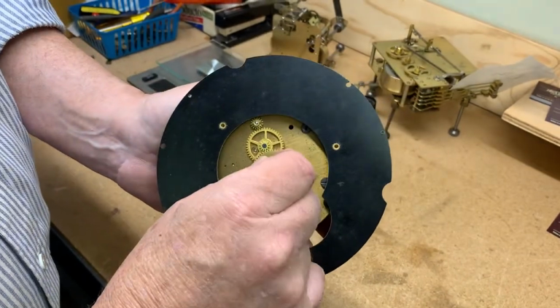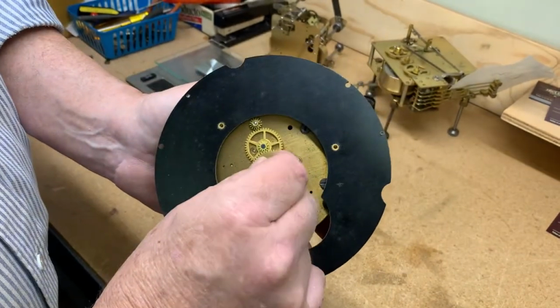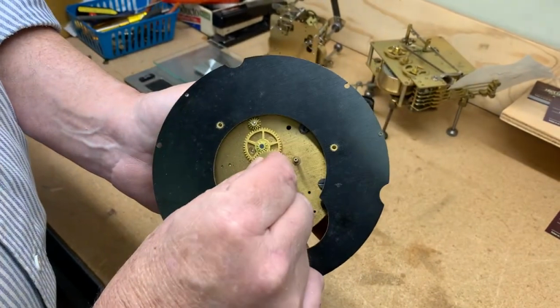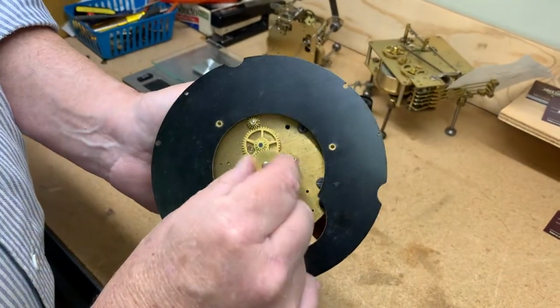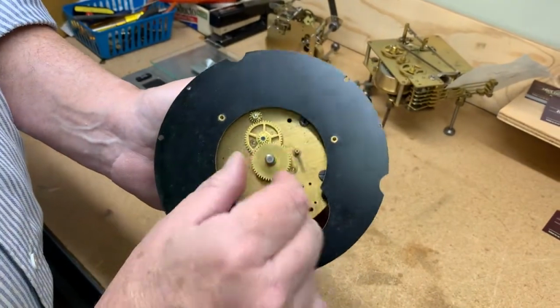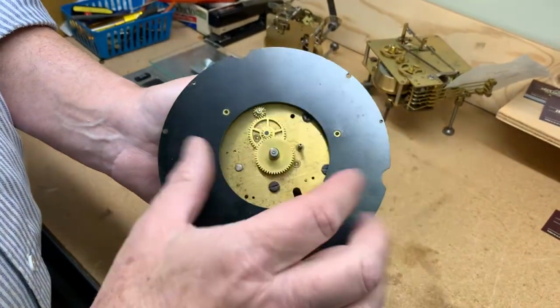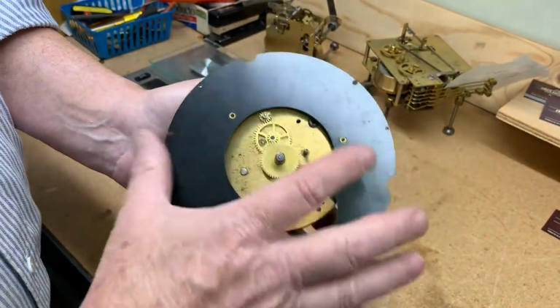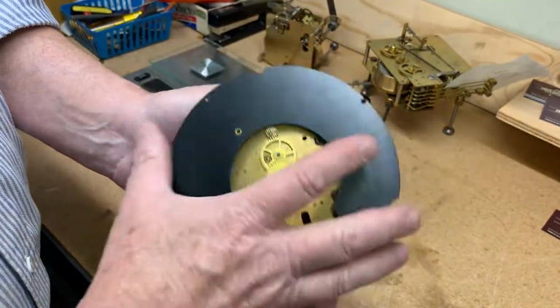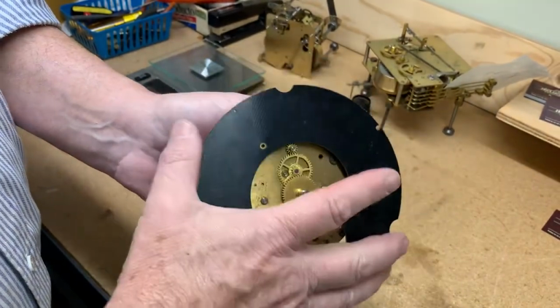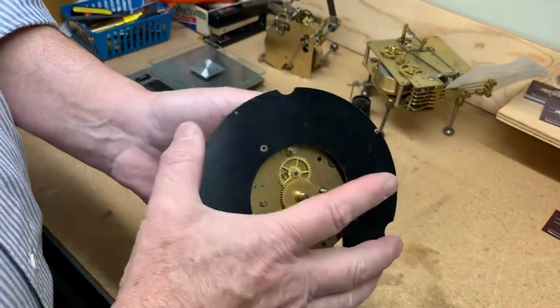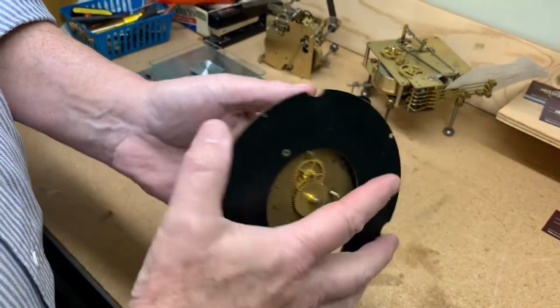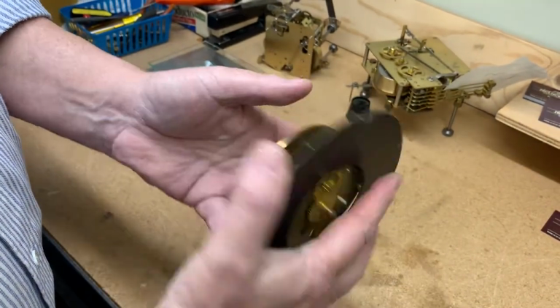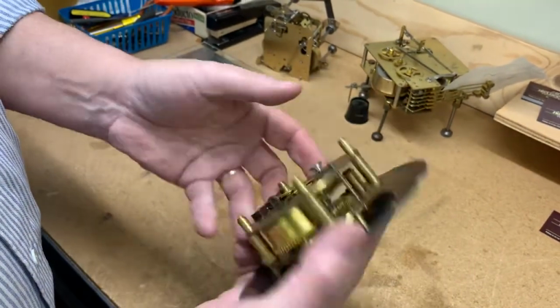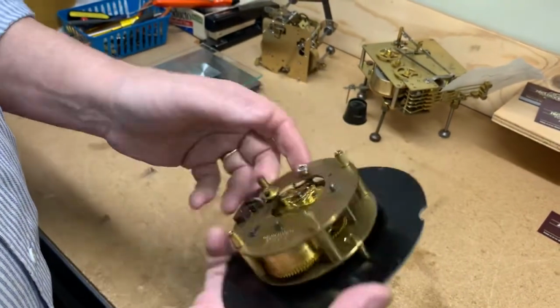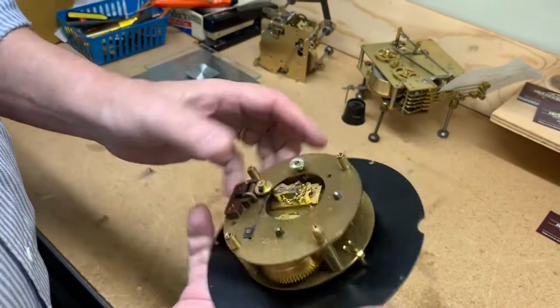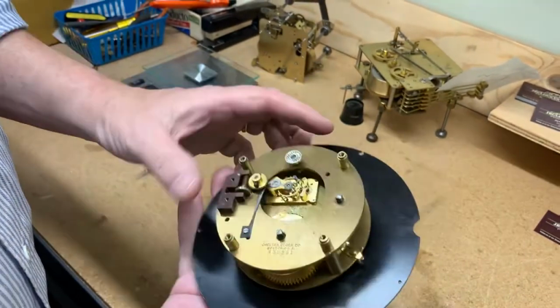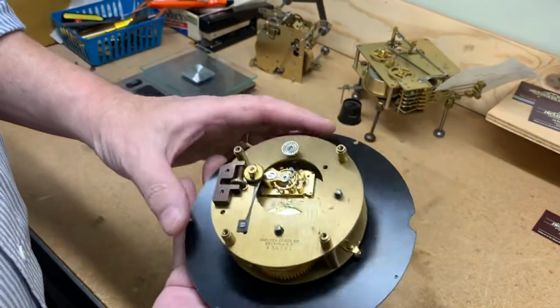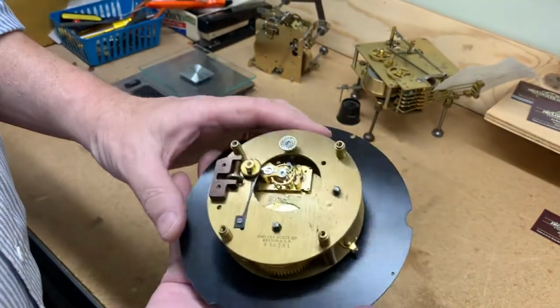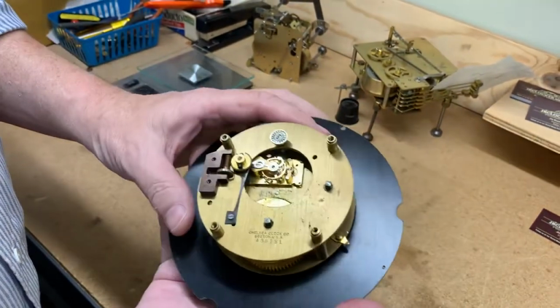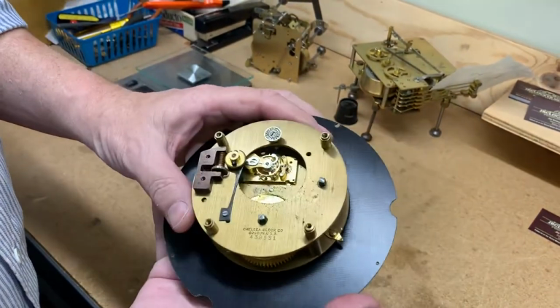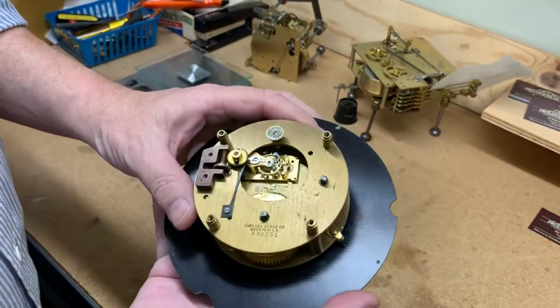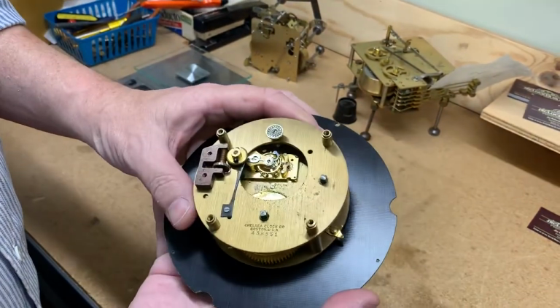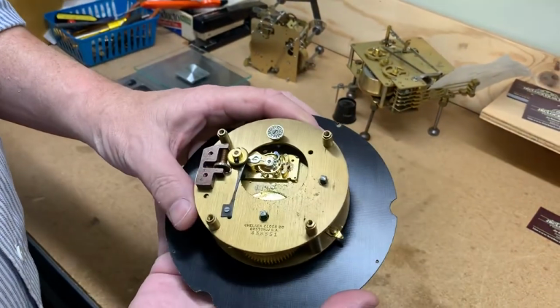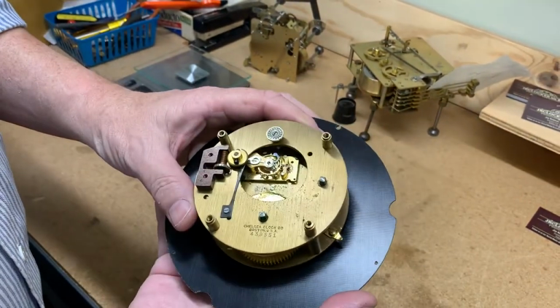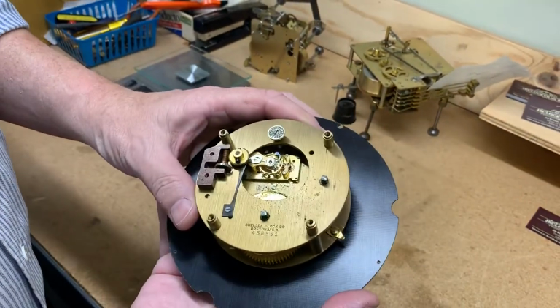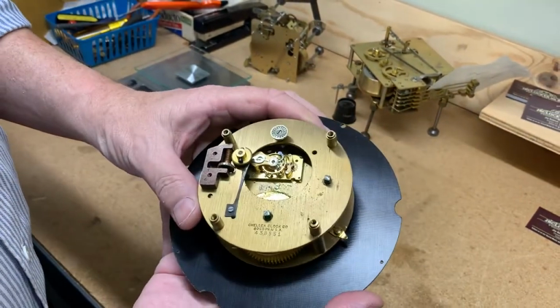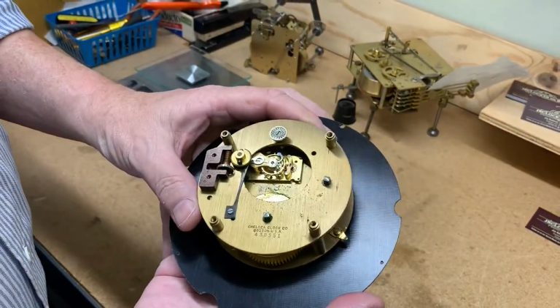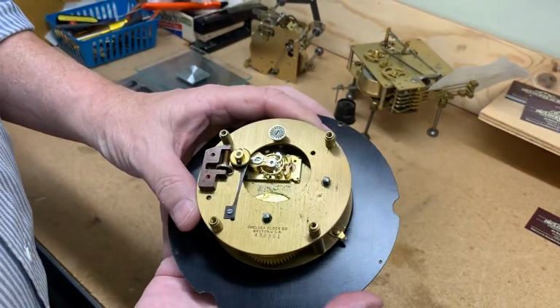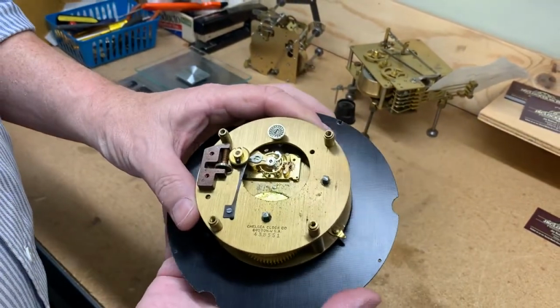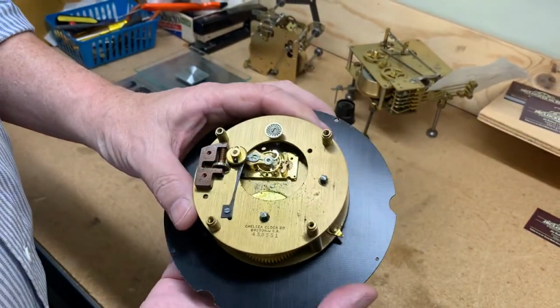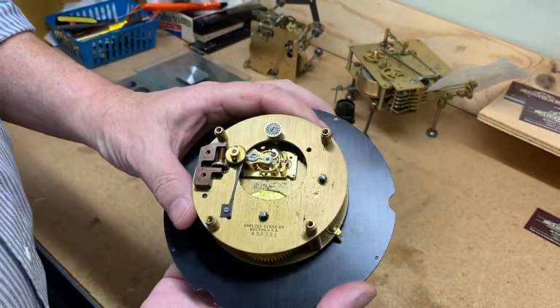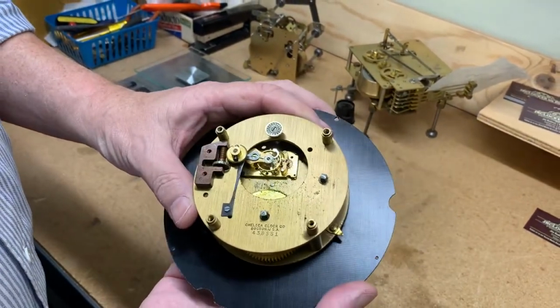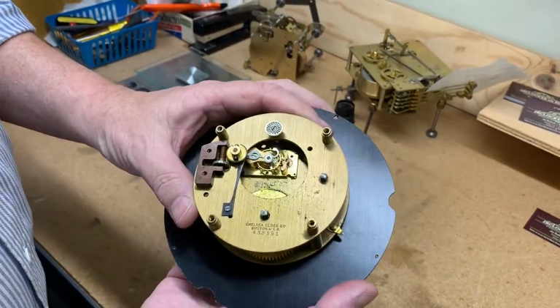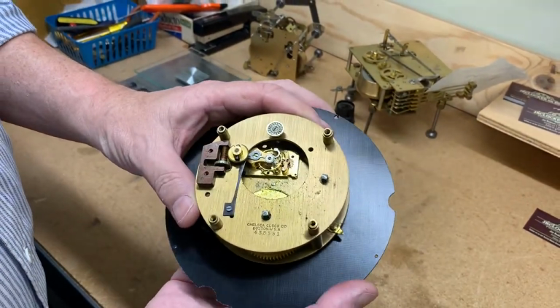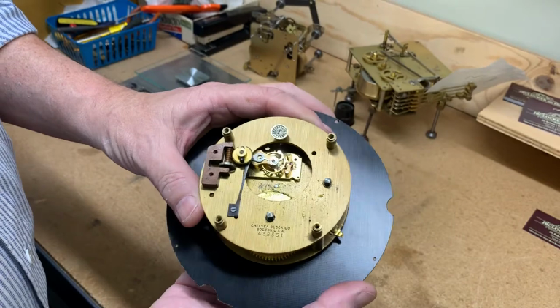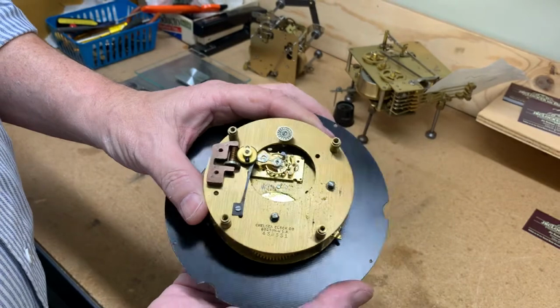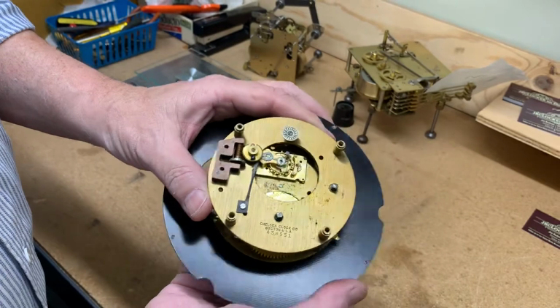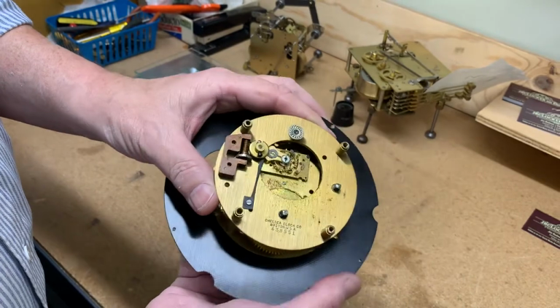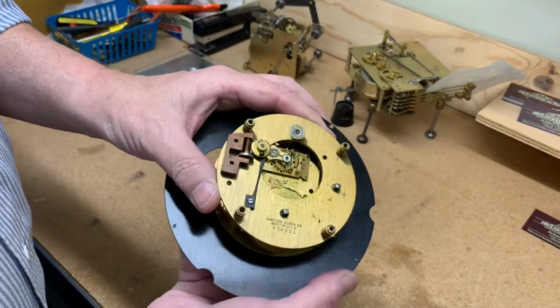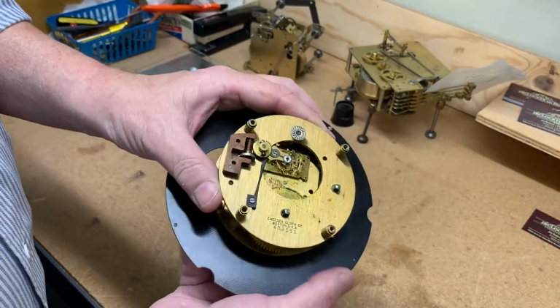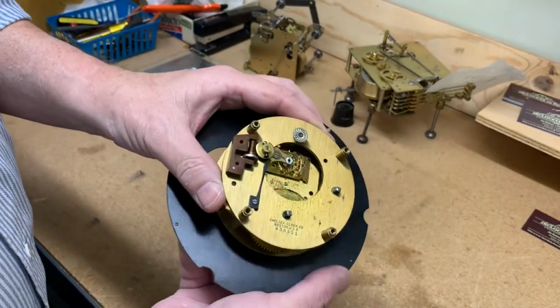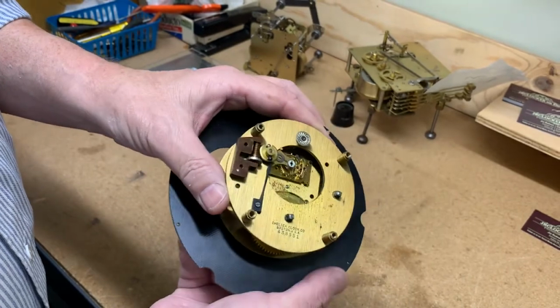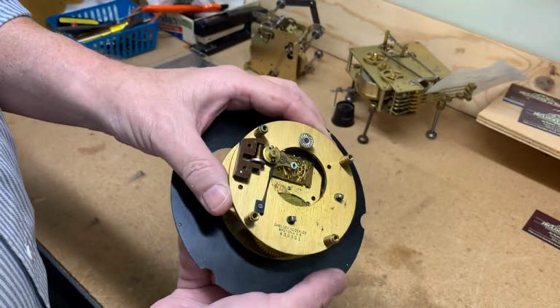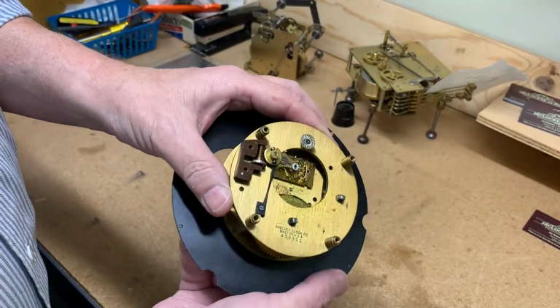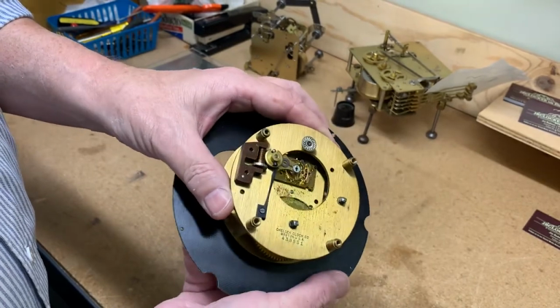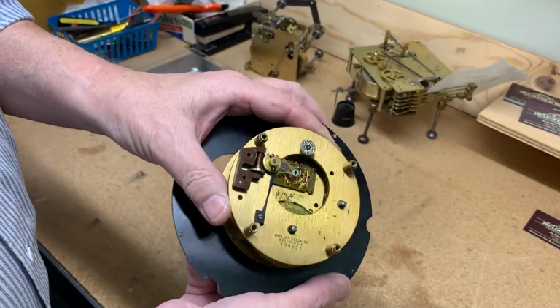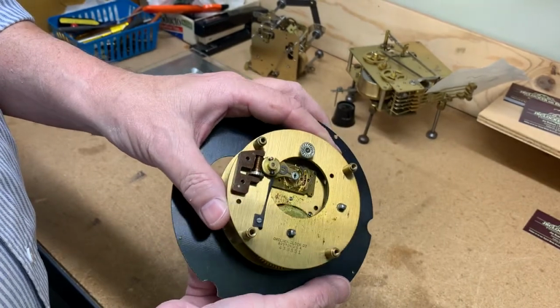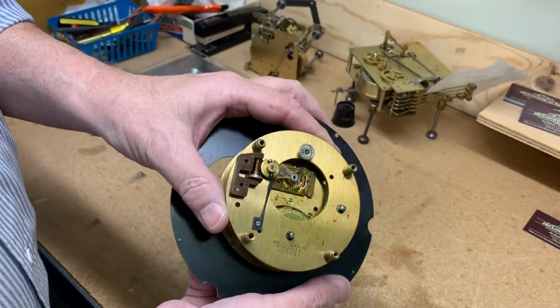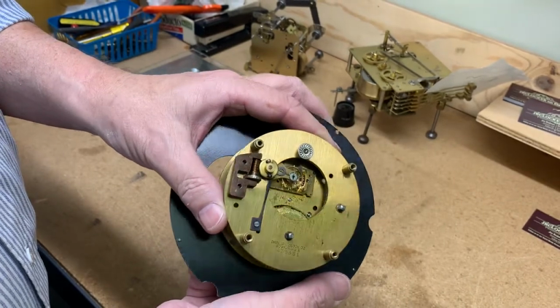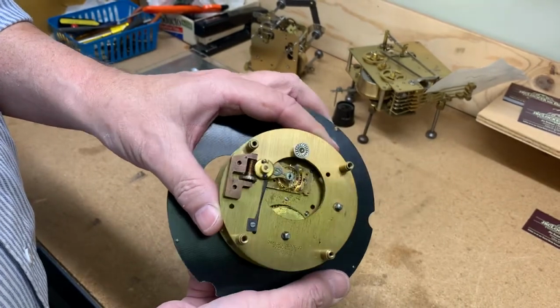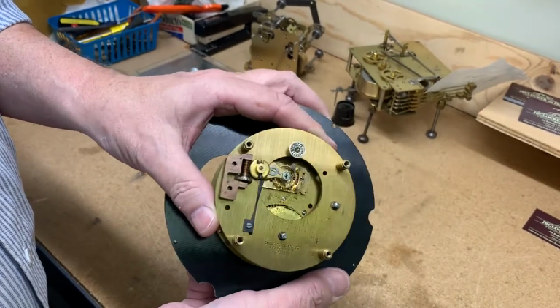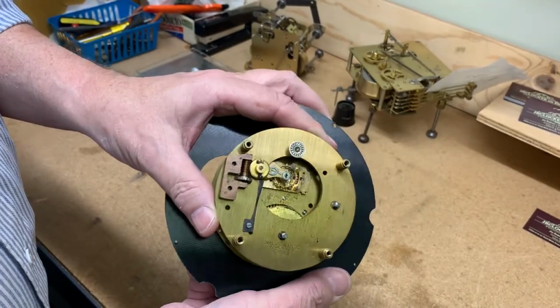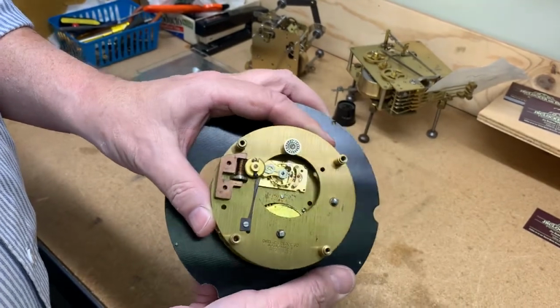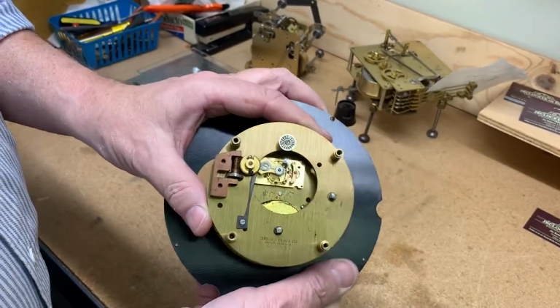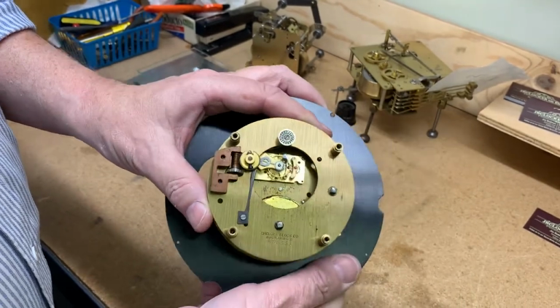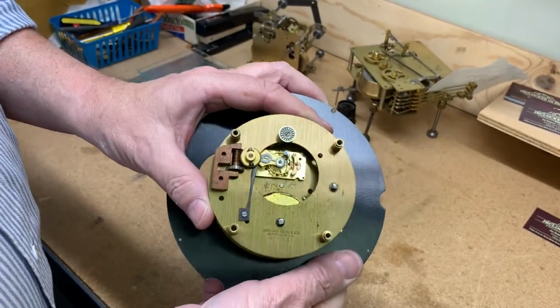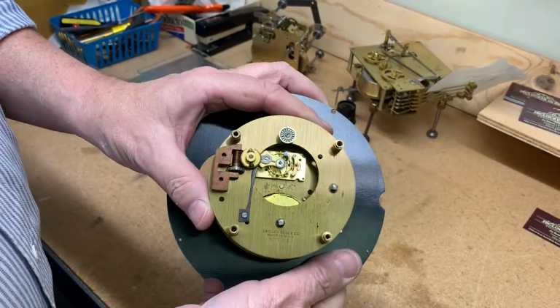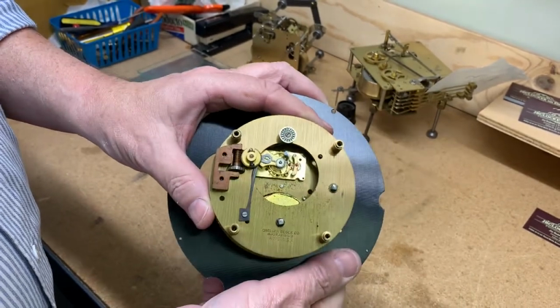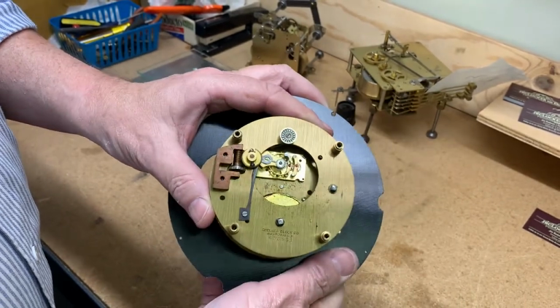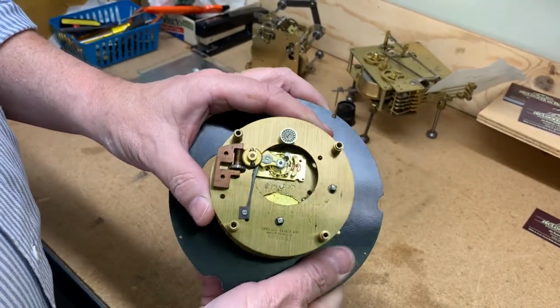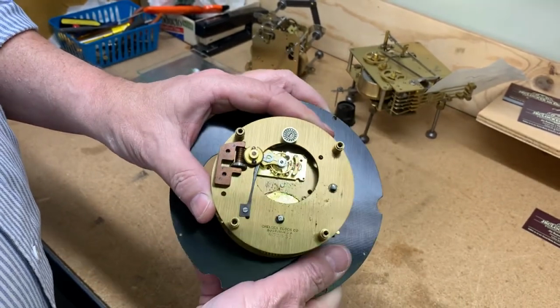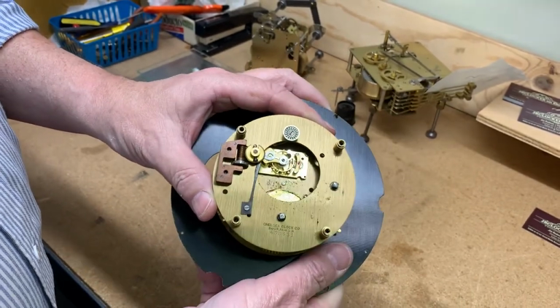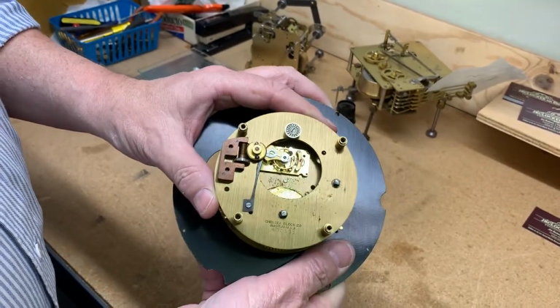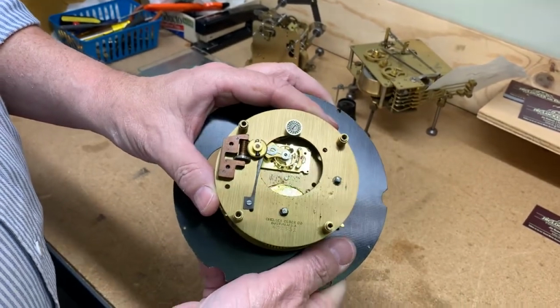Anyway, it'll be up for auction, and the highest bid wins. Thanks for stopping by.